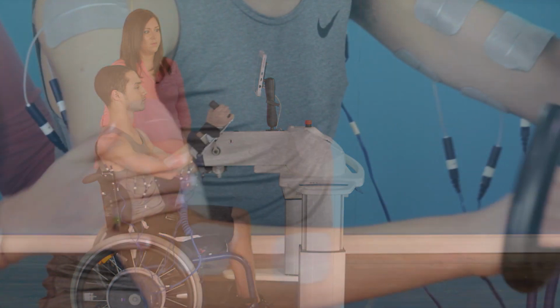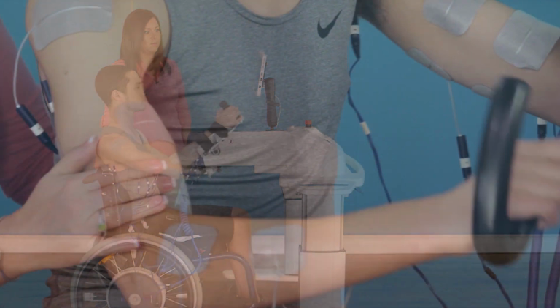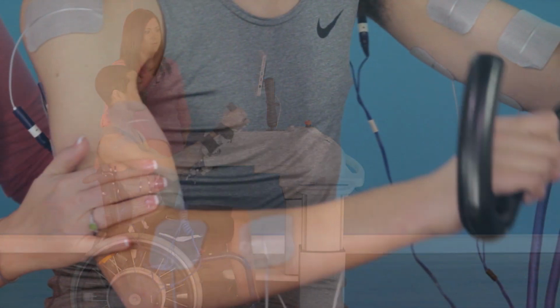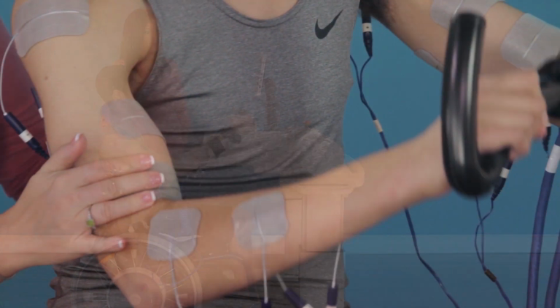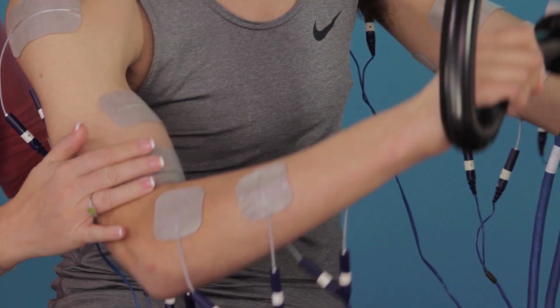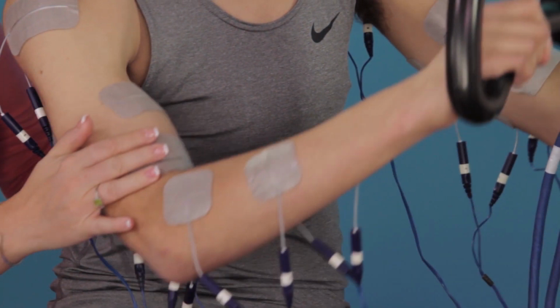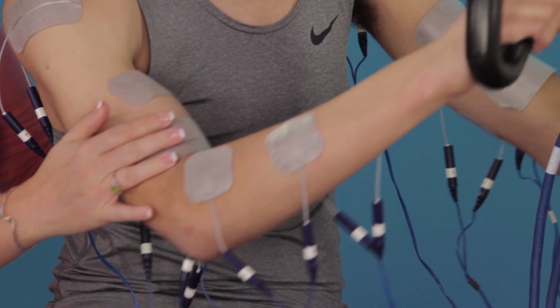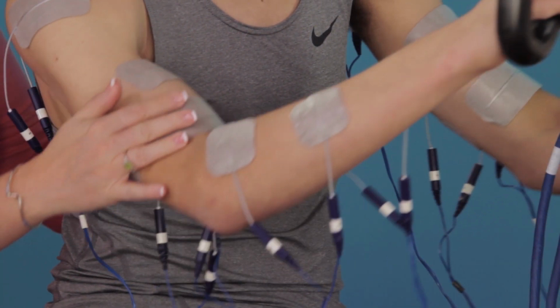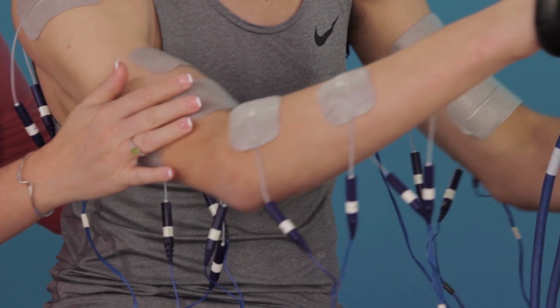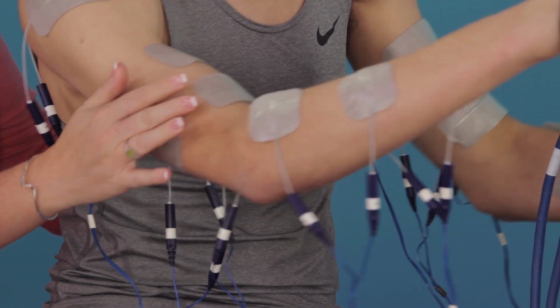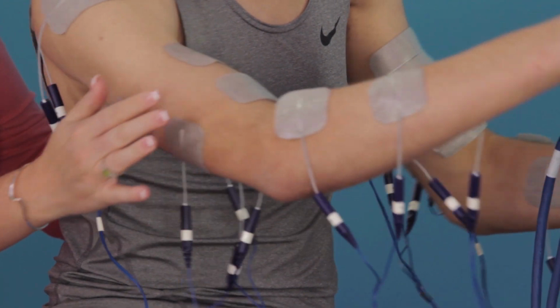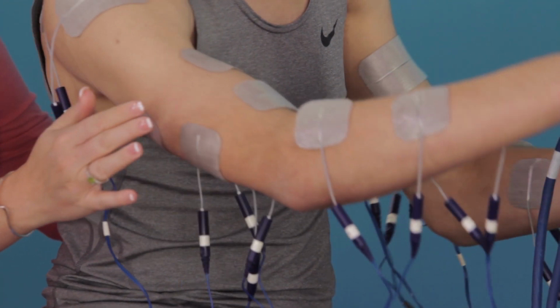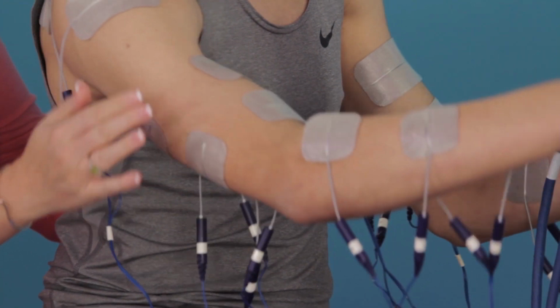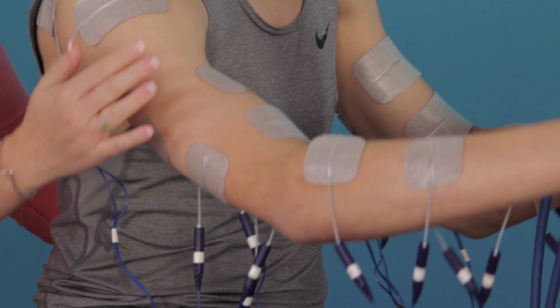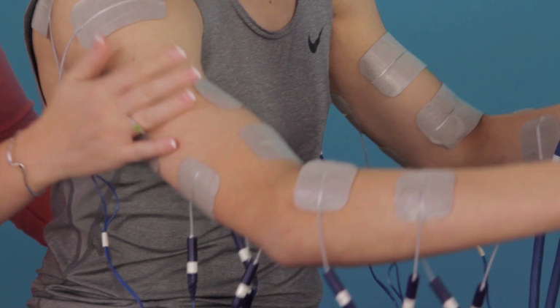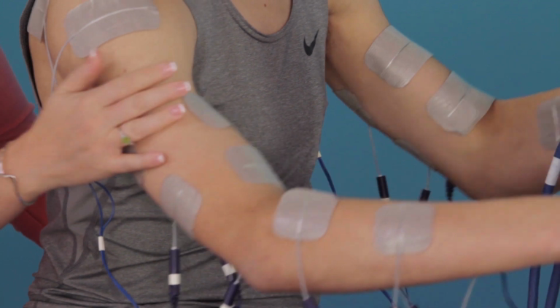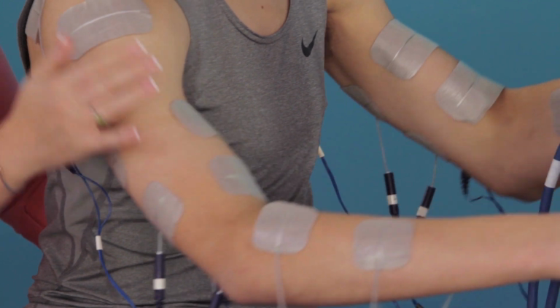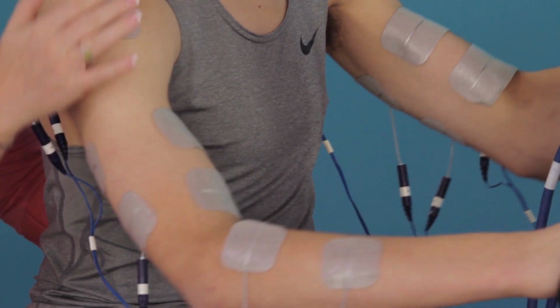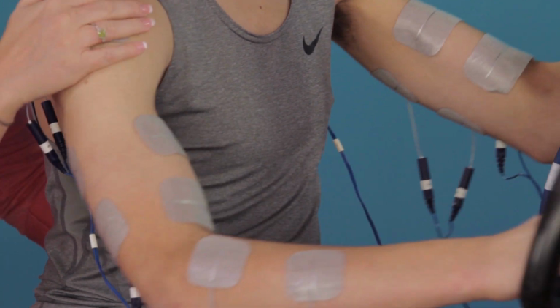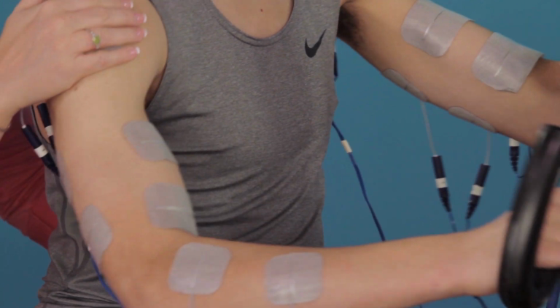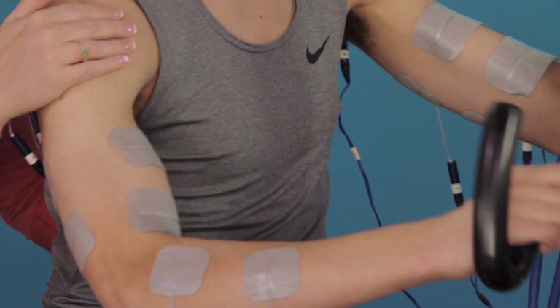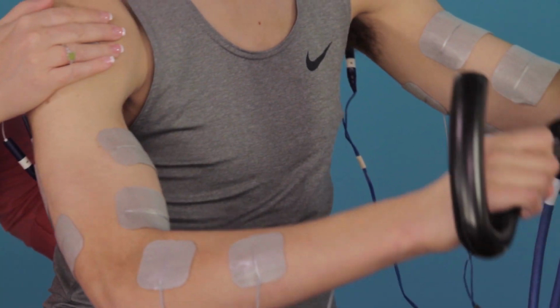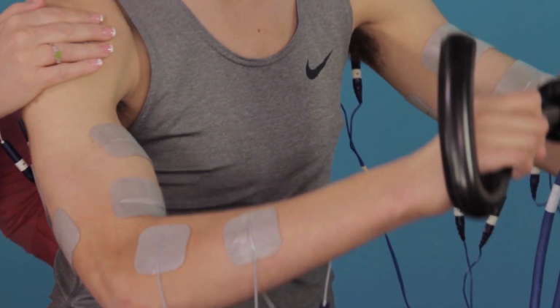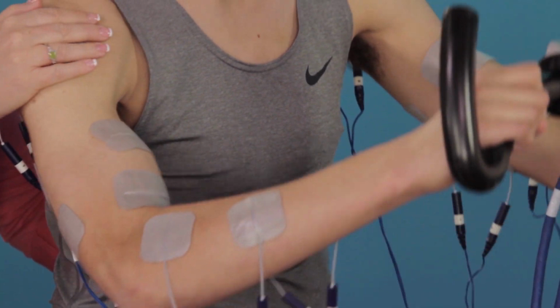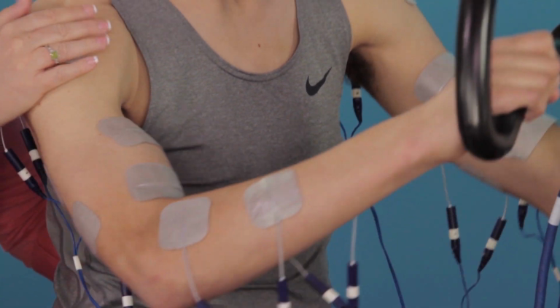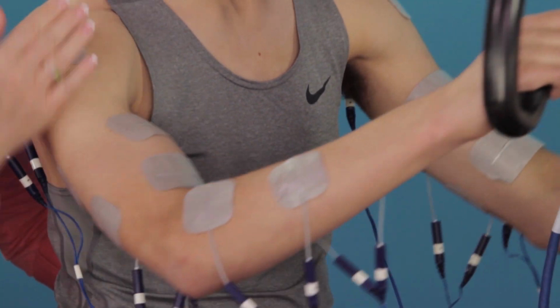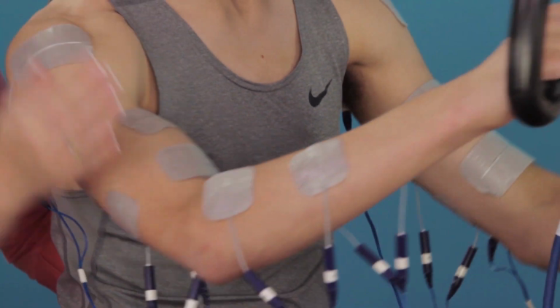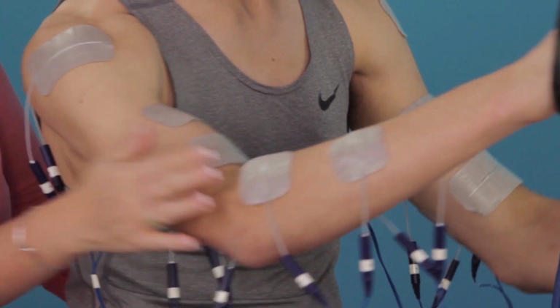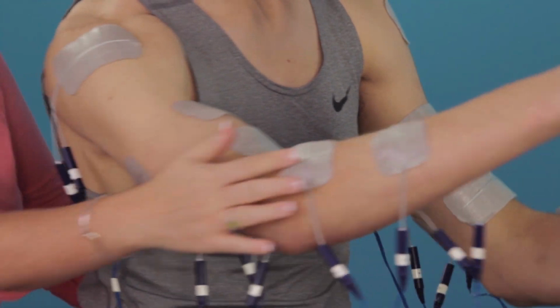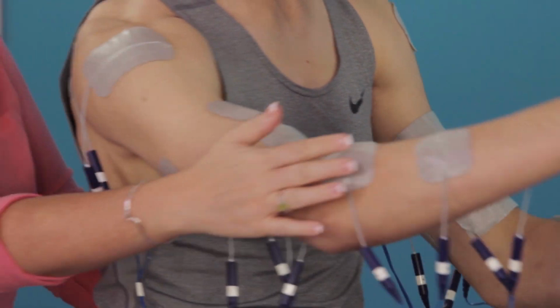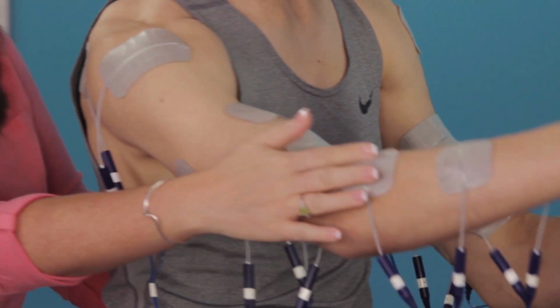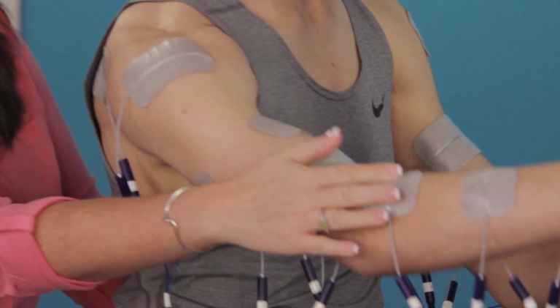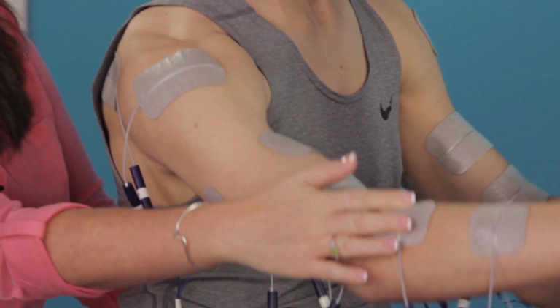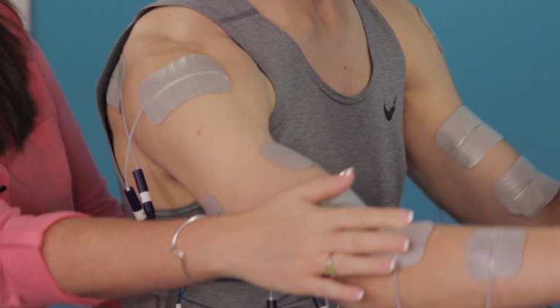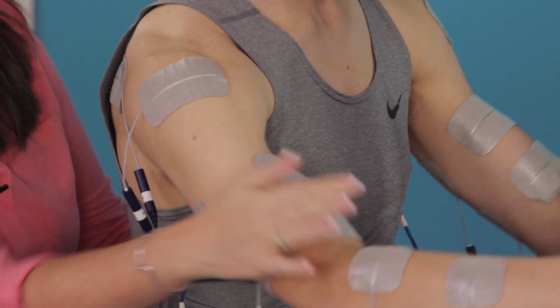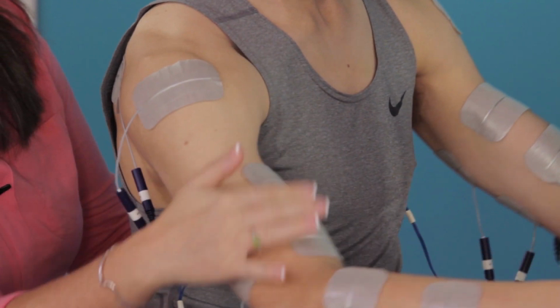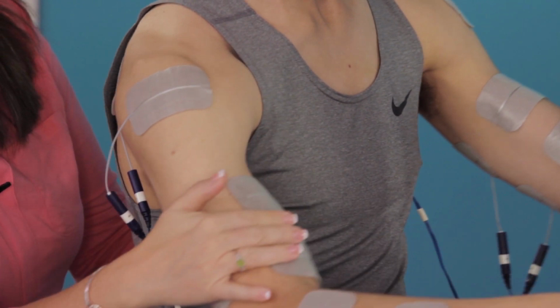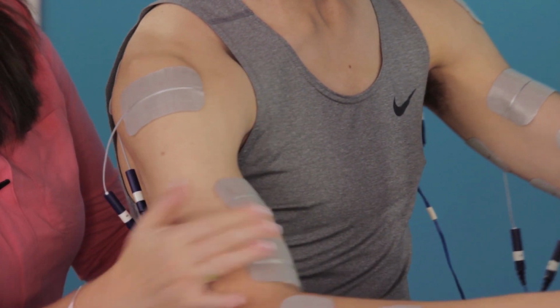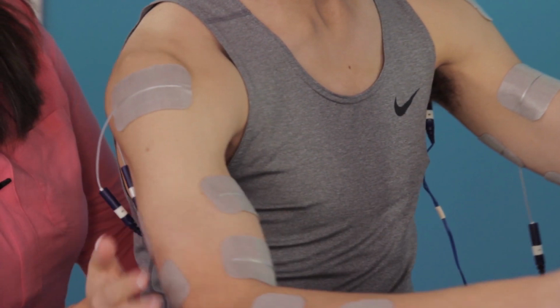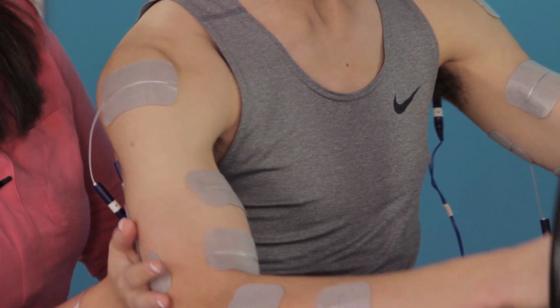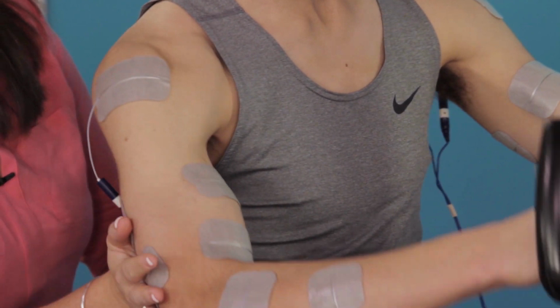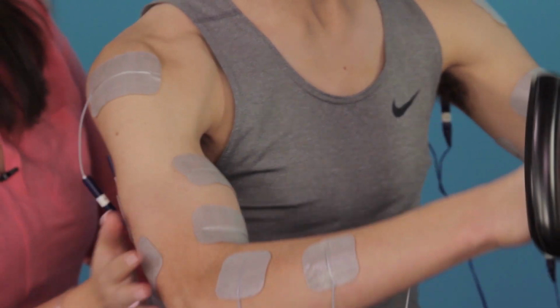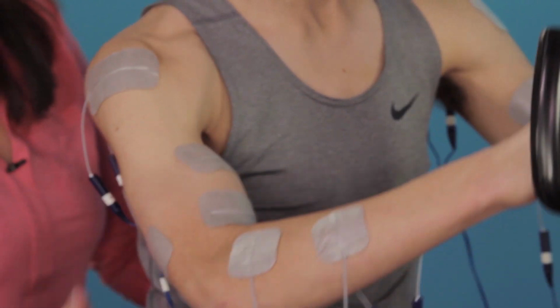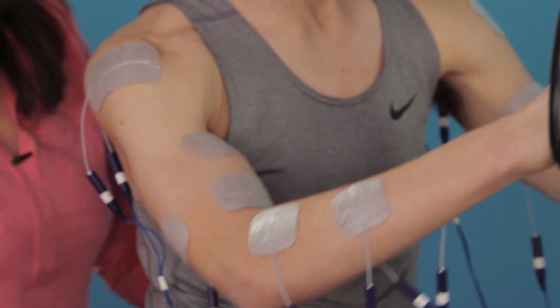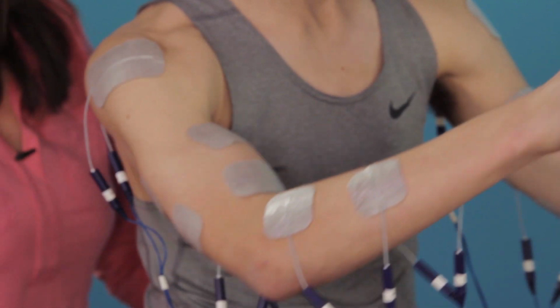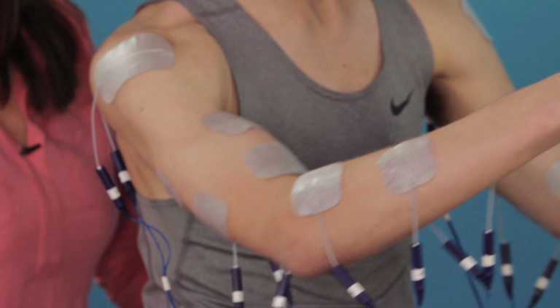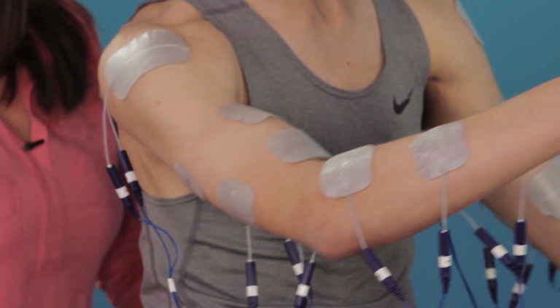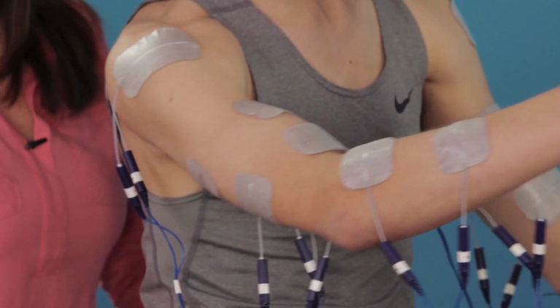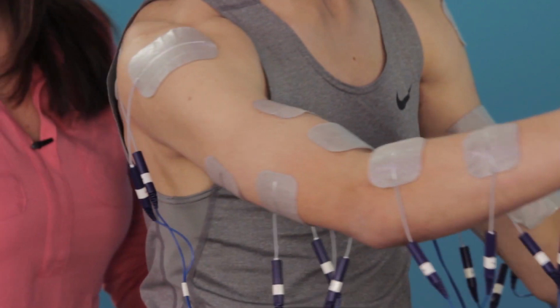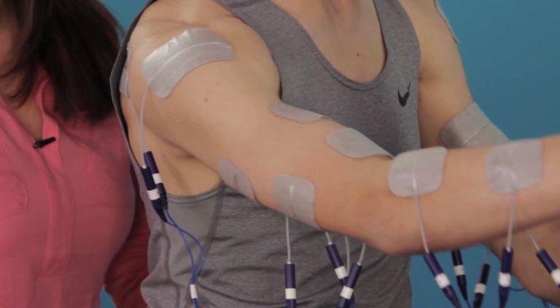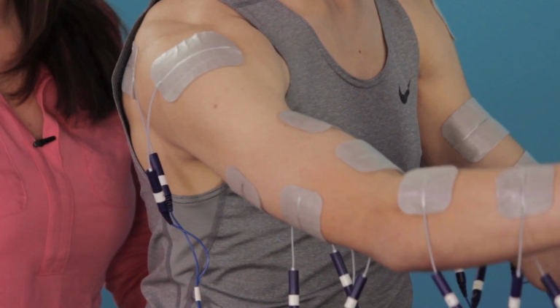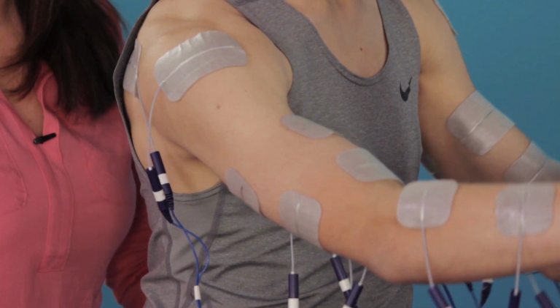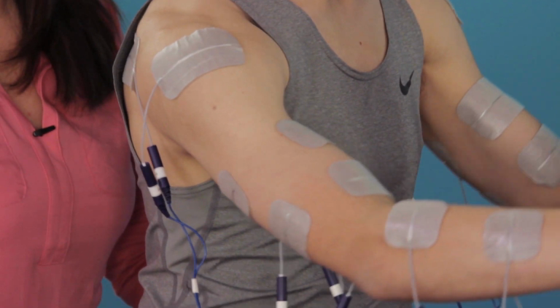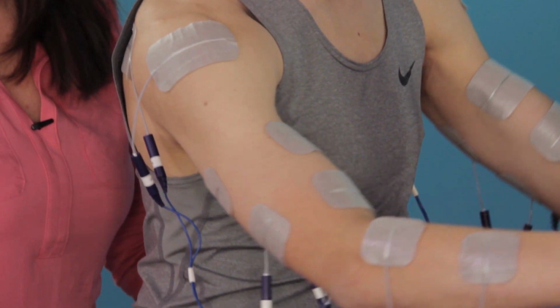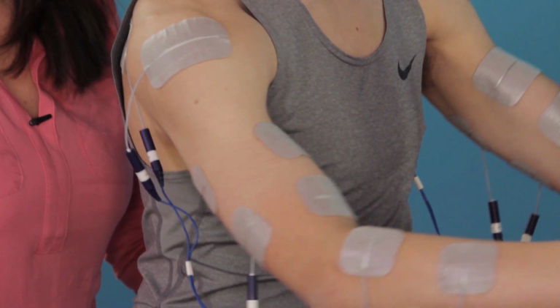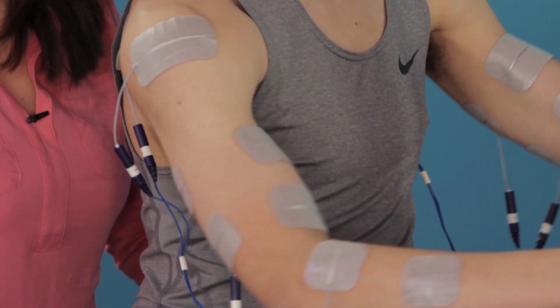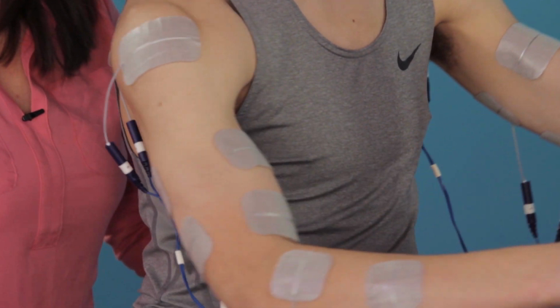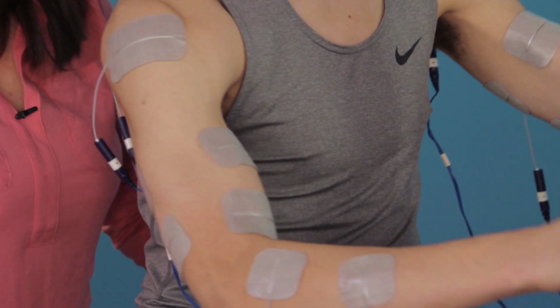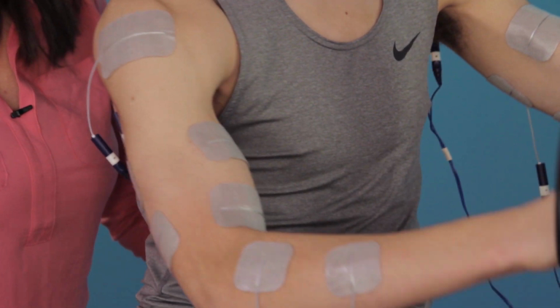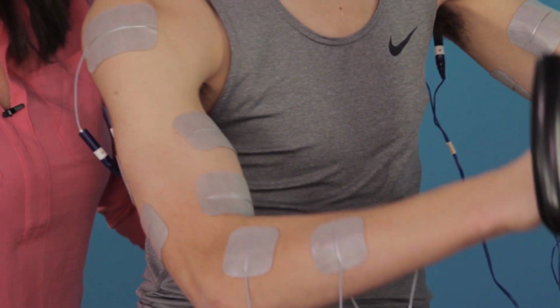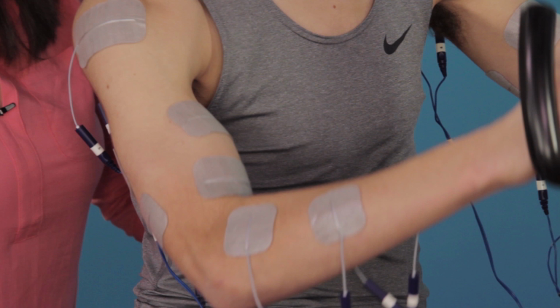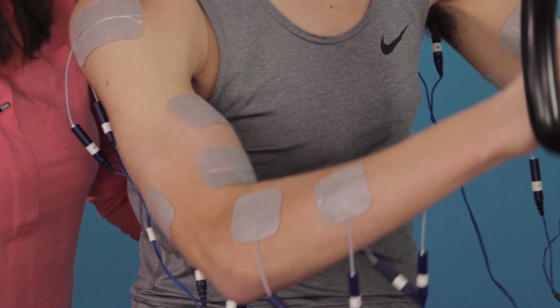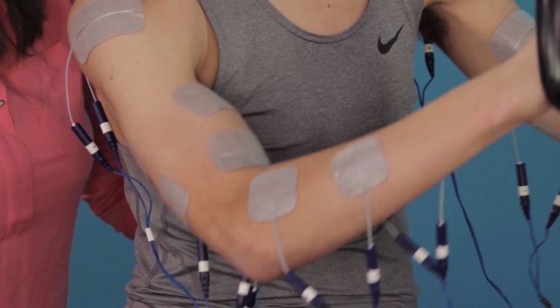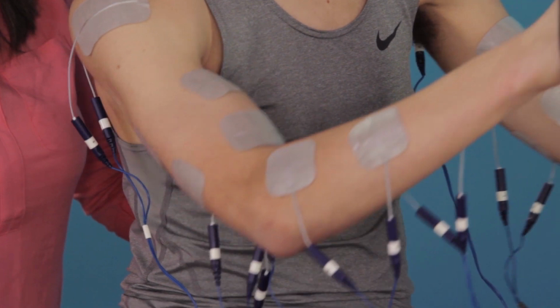FES can be delivered continuously to stabilize joints prior to crank rotation, for example to ensure shoulder safety.